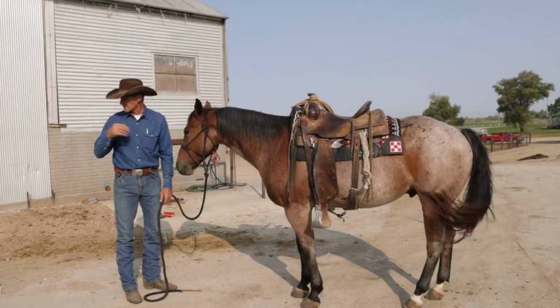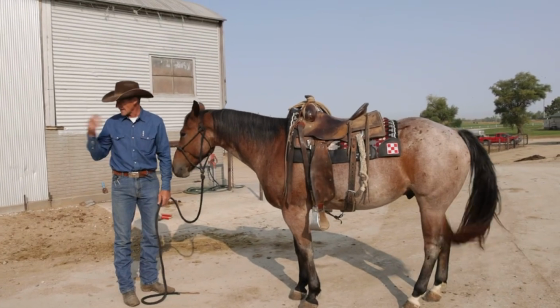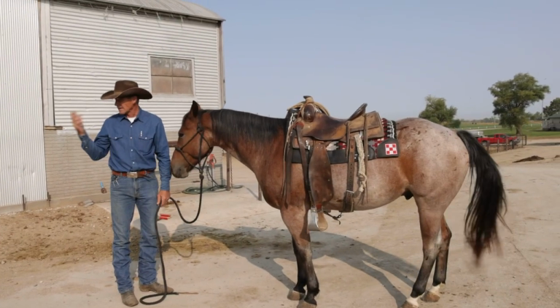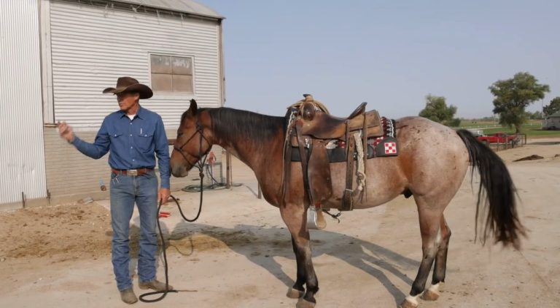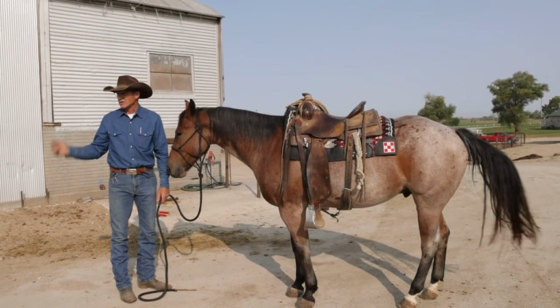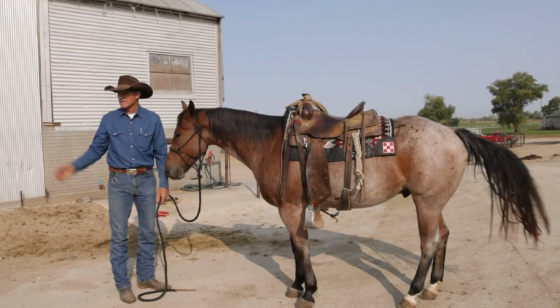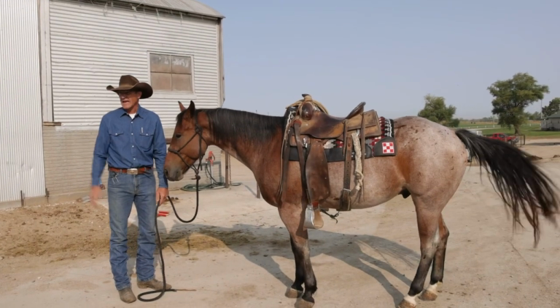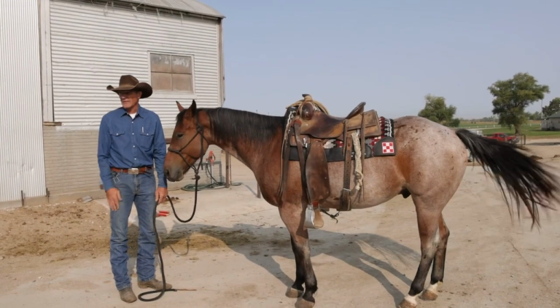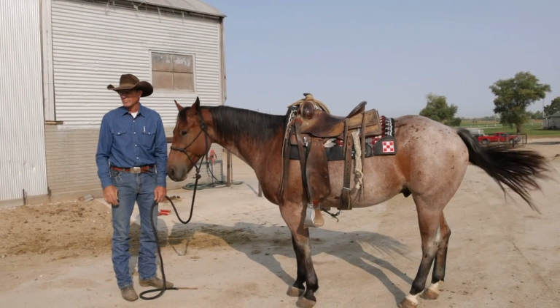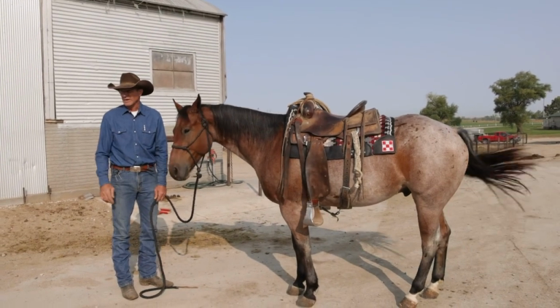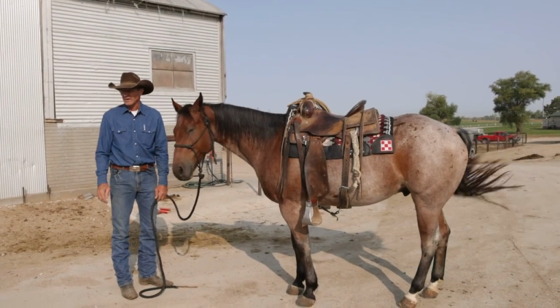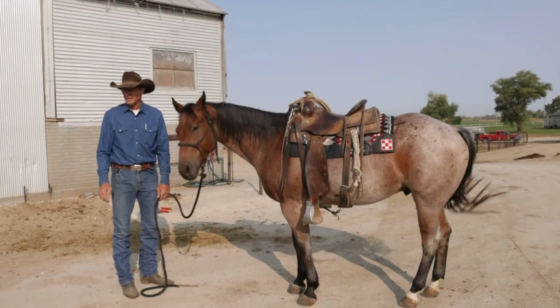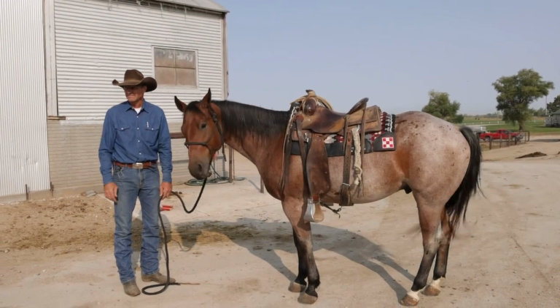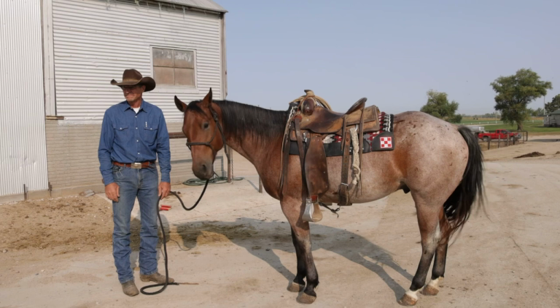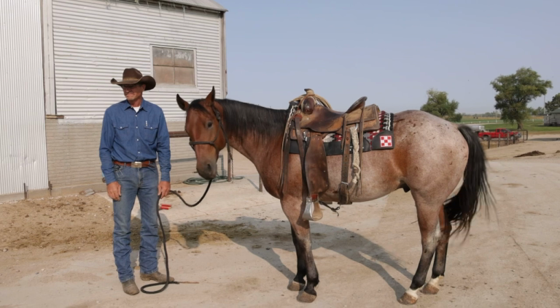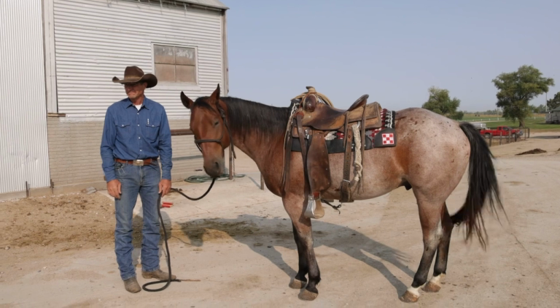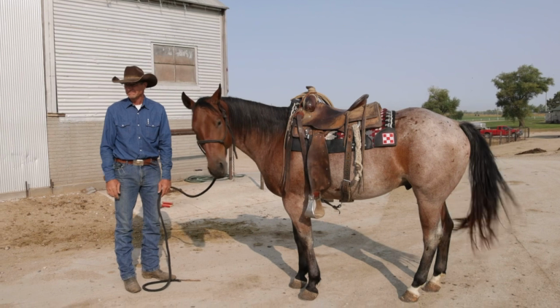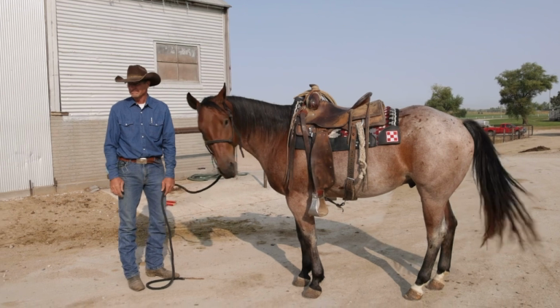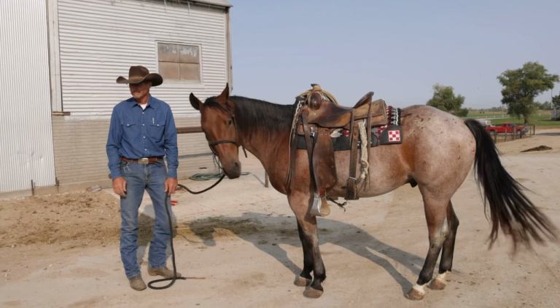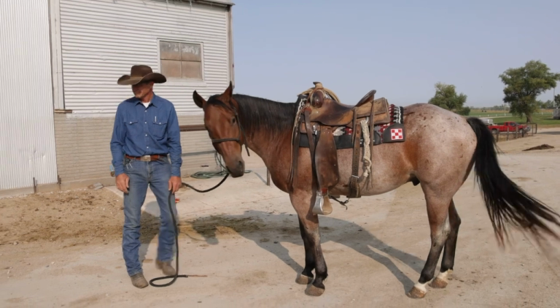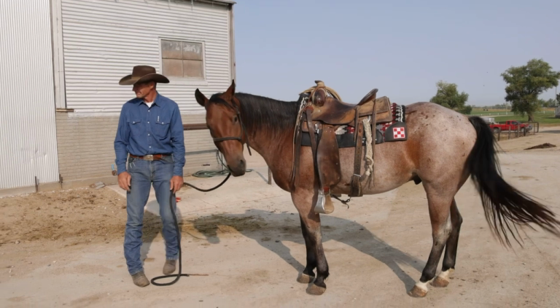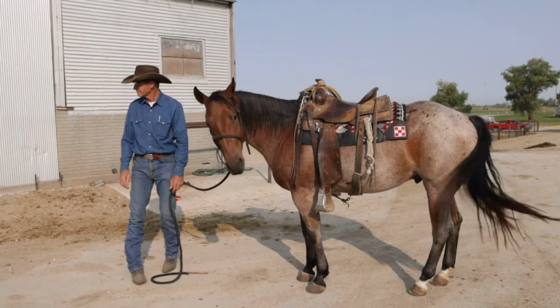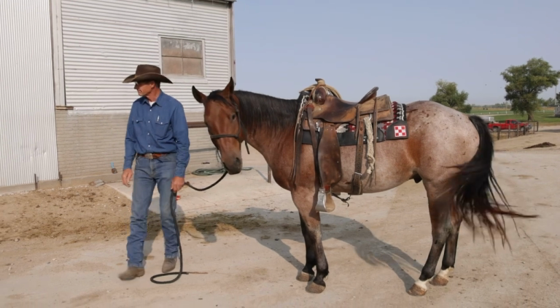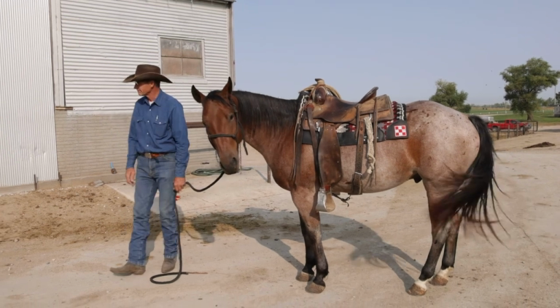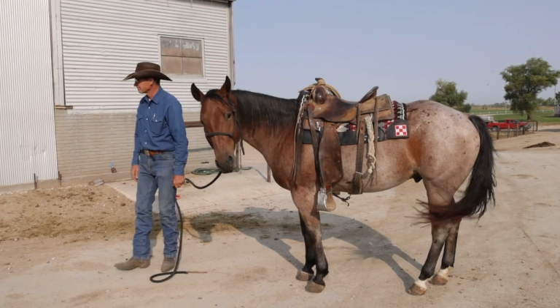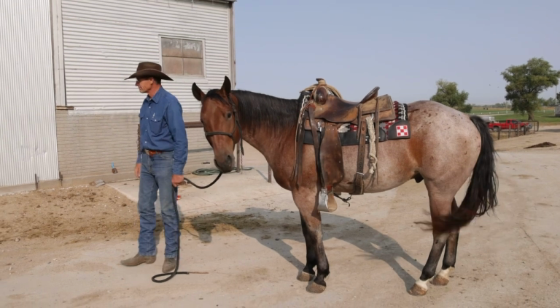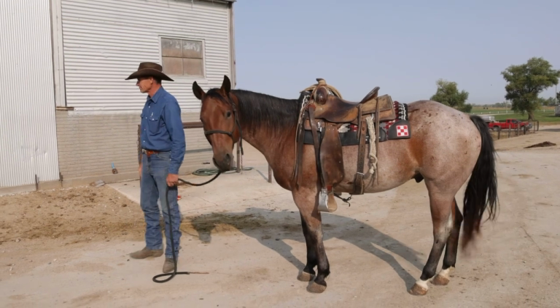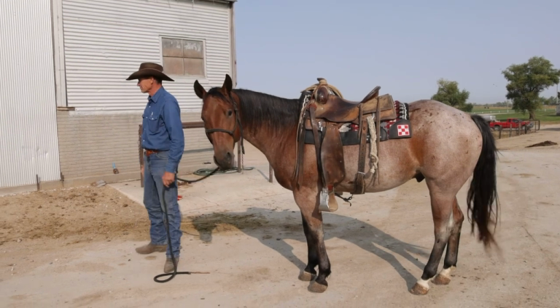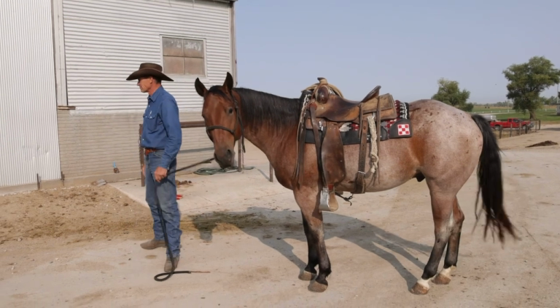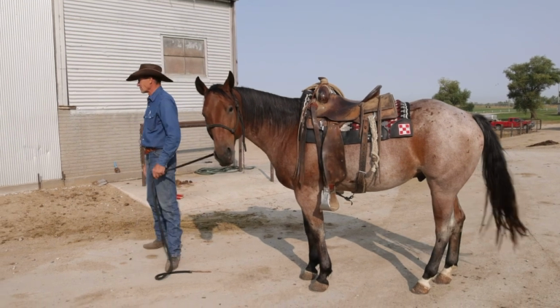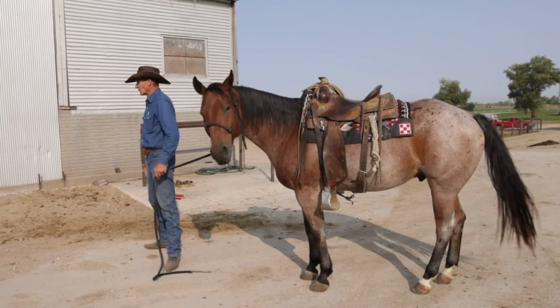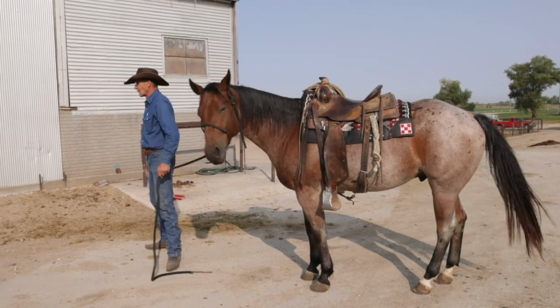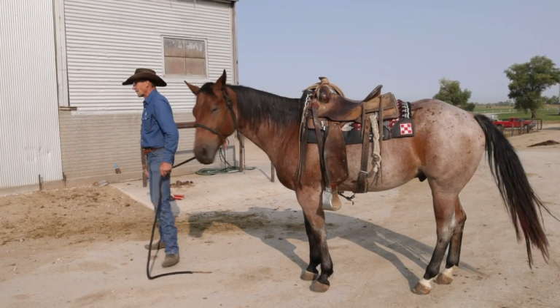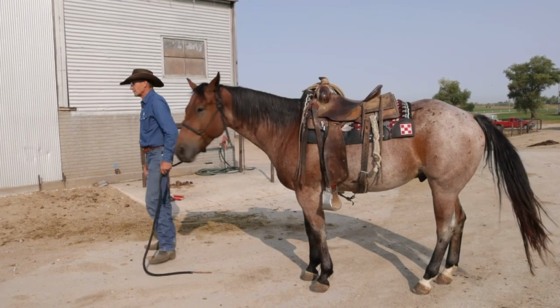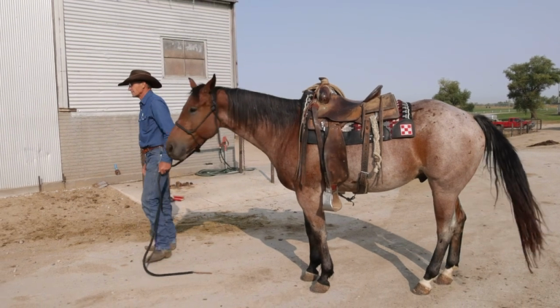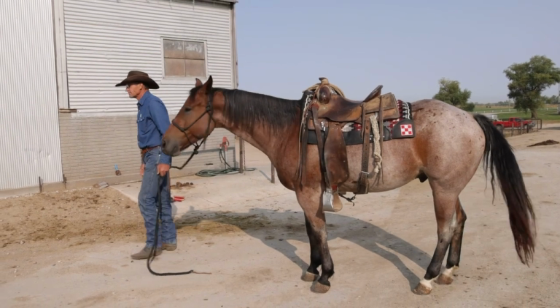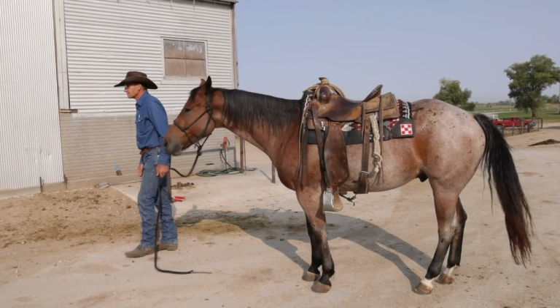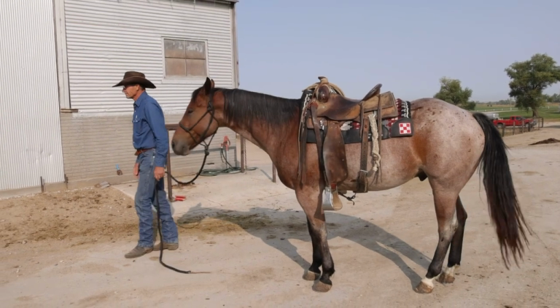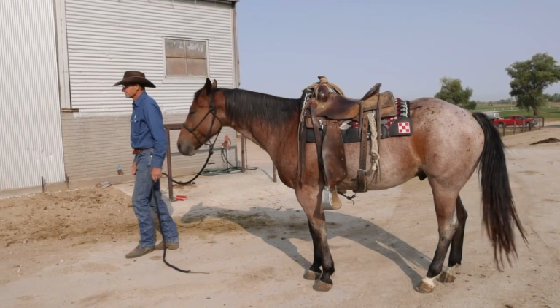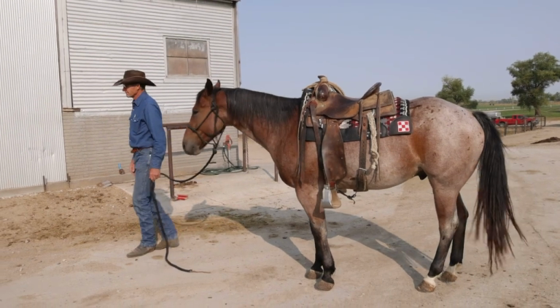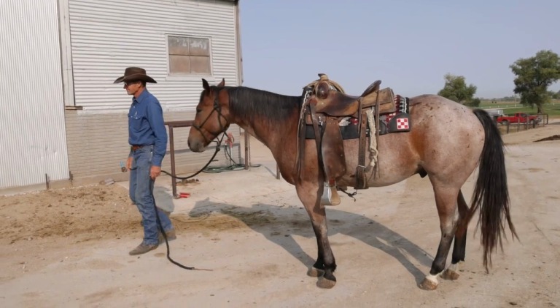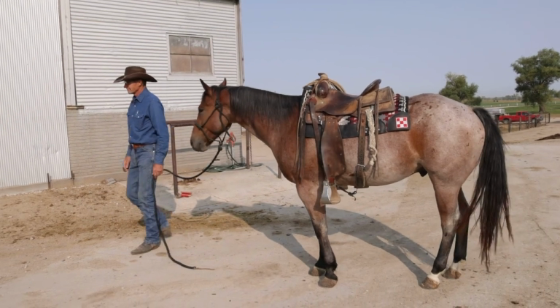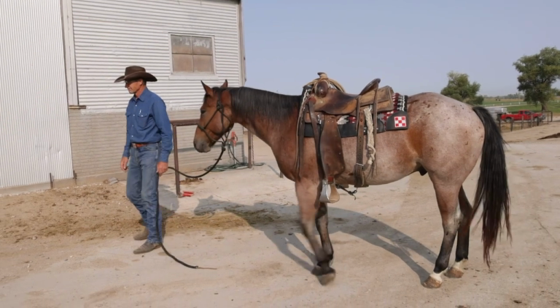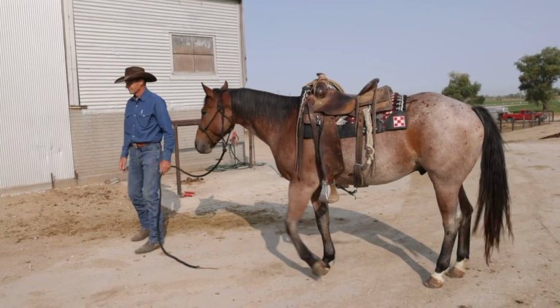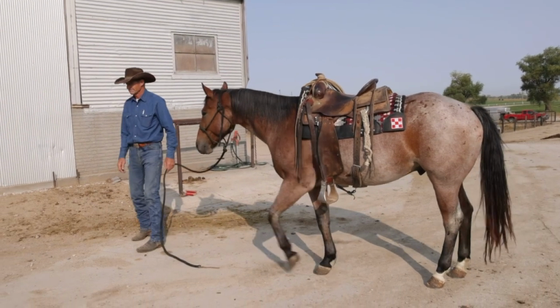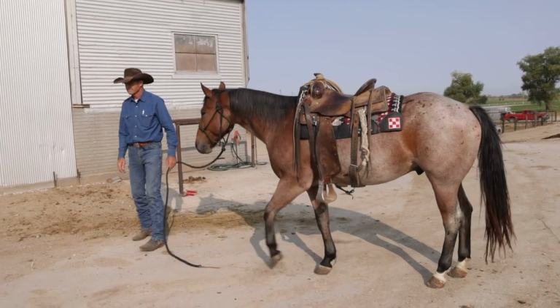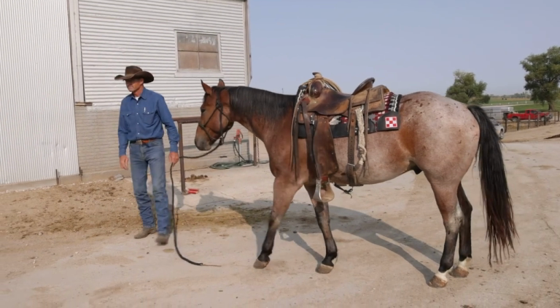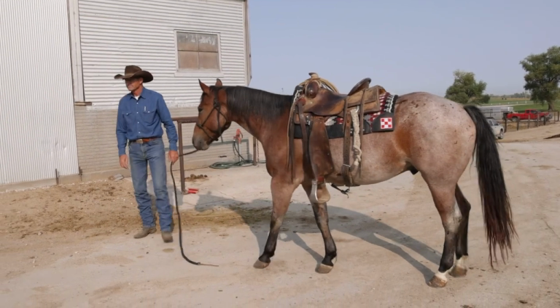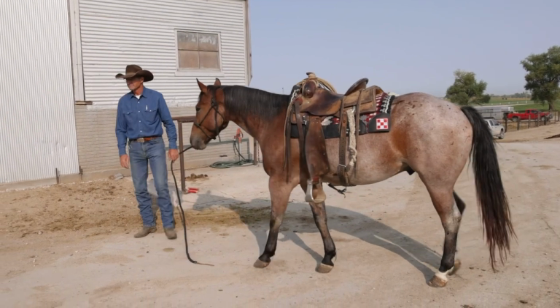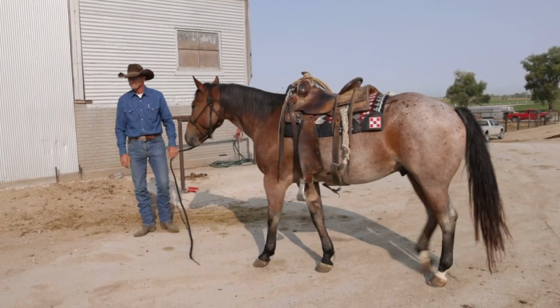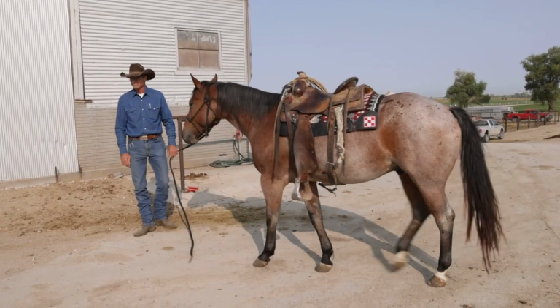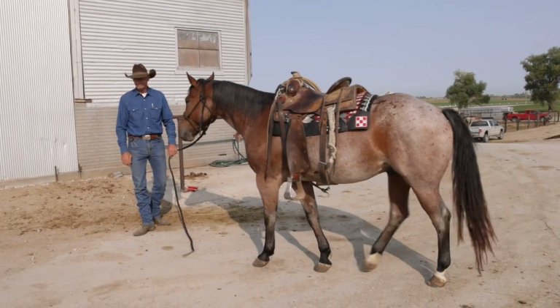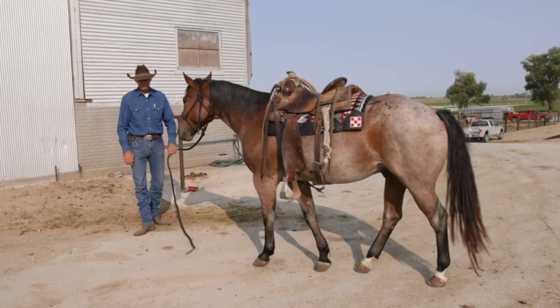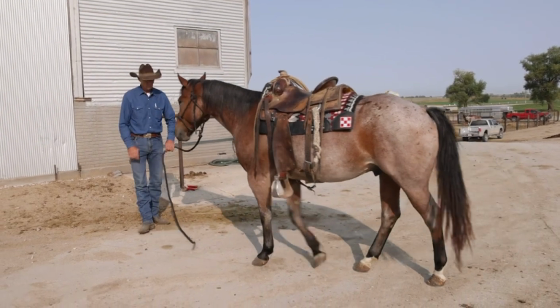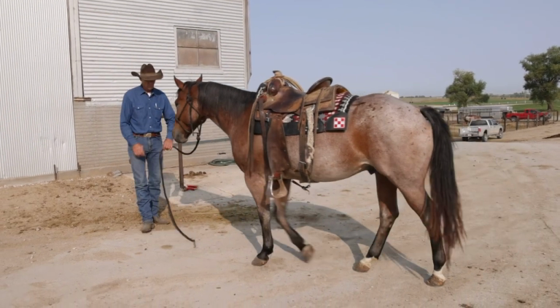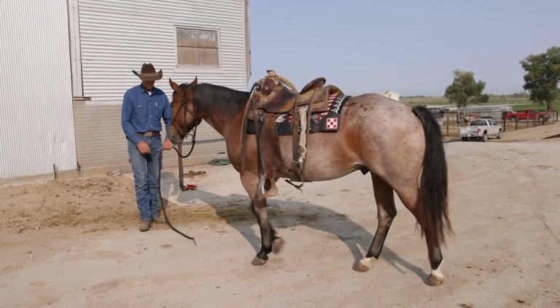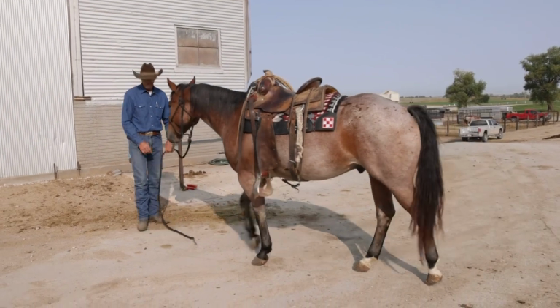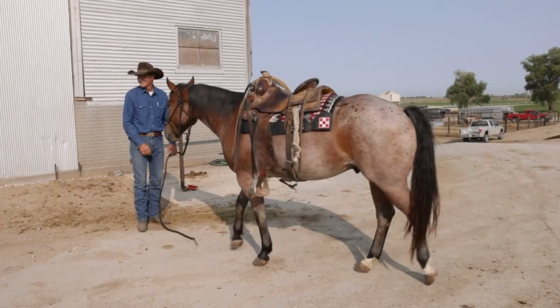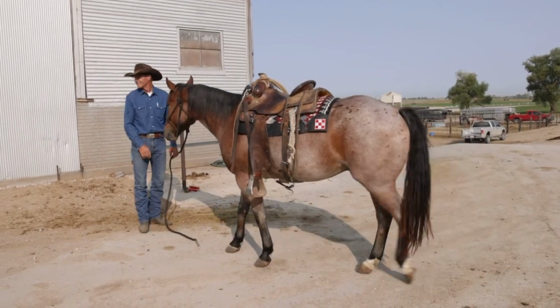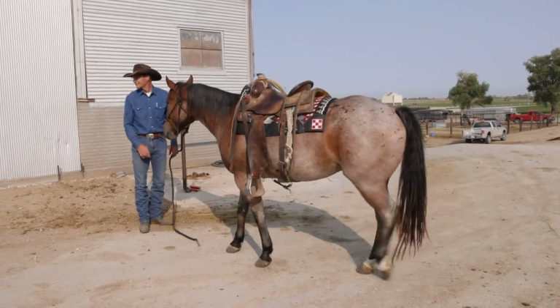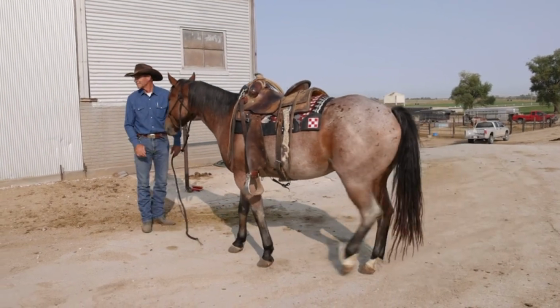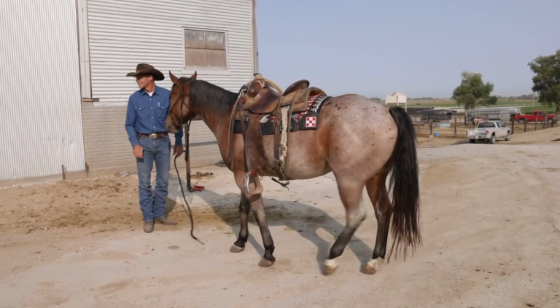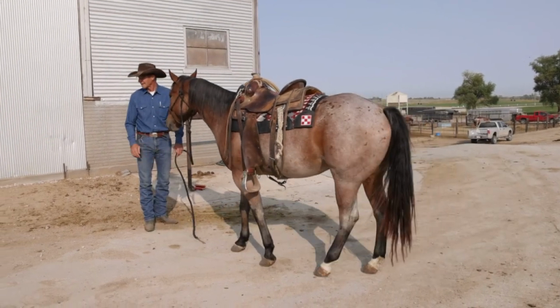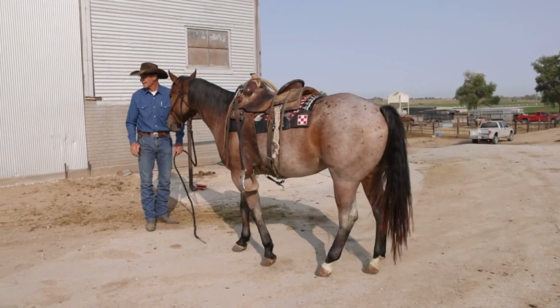Everything checks out — now it's time to put the snaffle bit on.